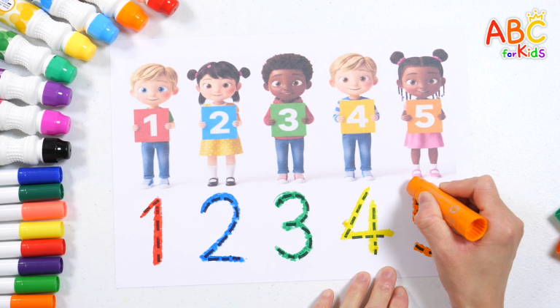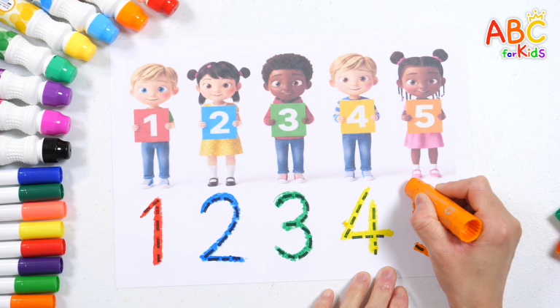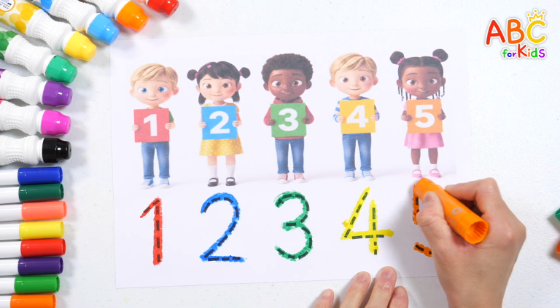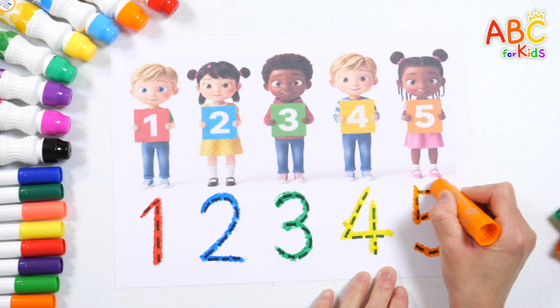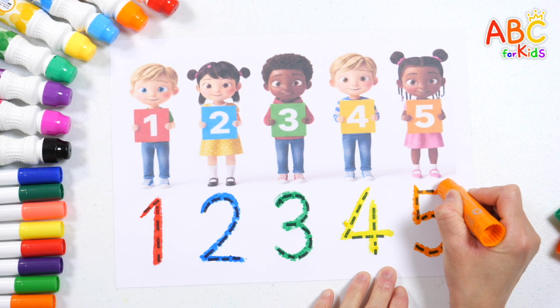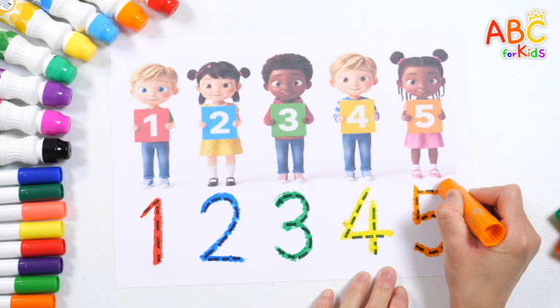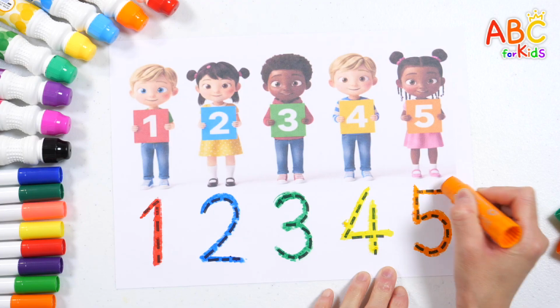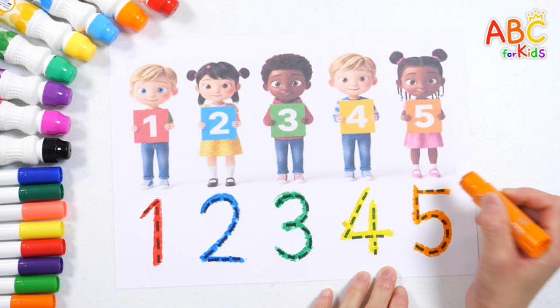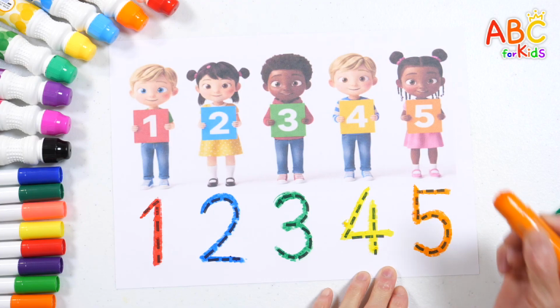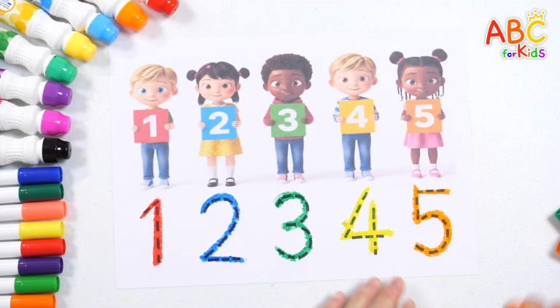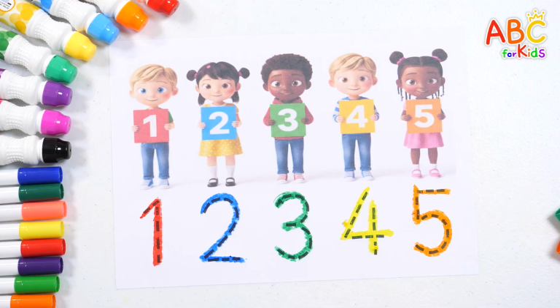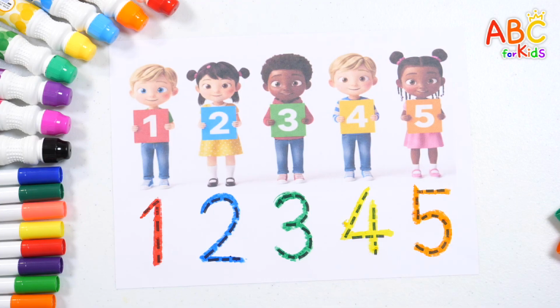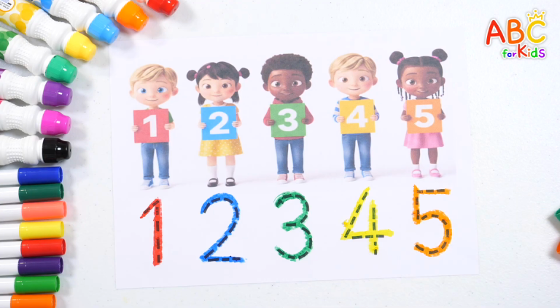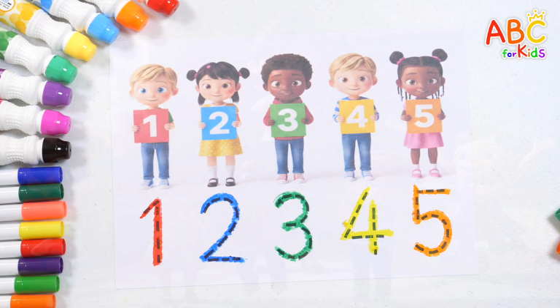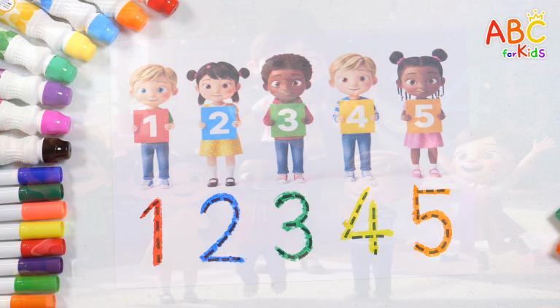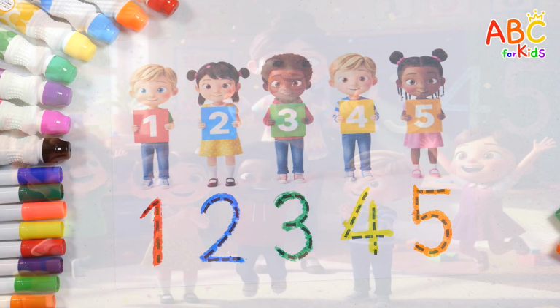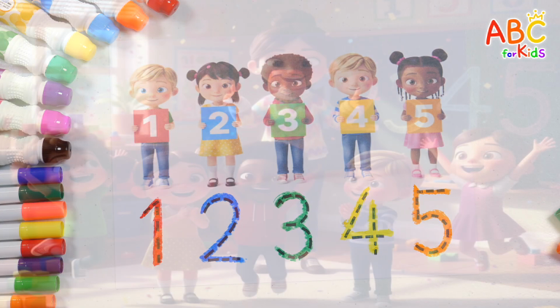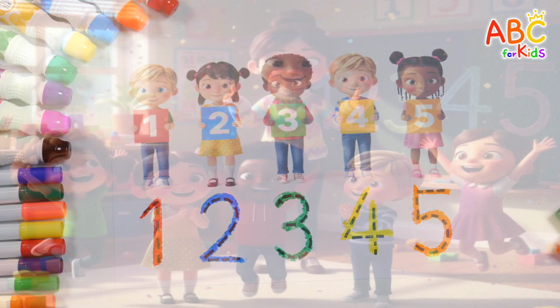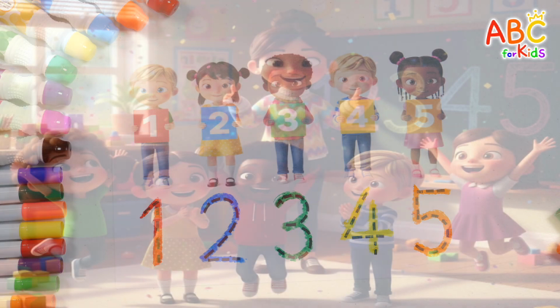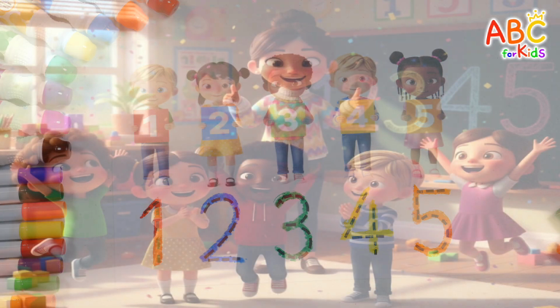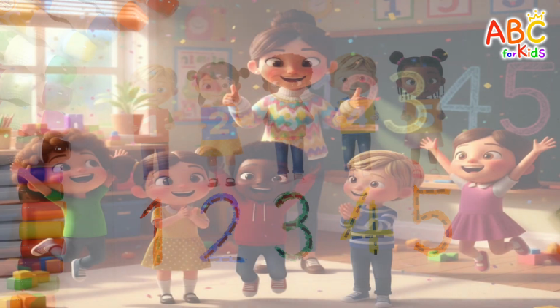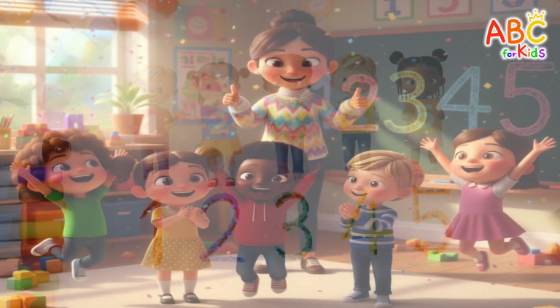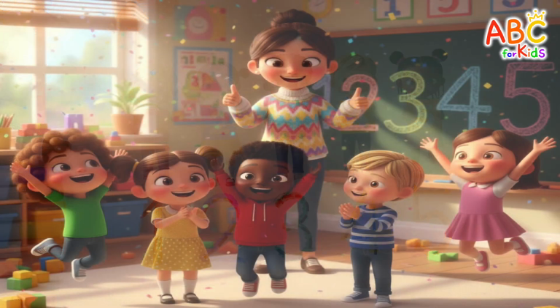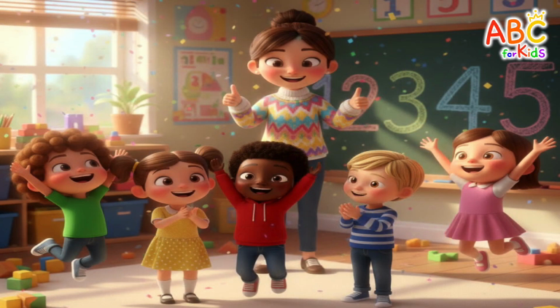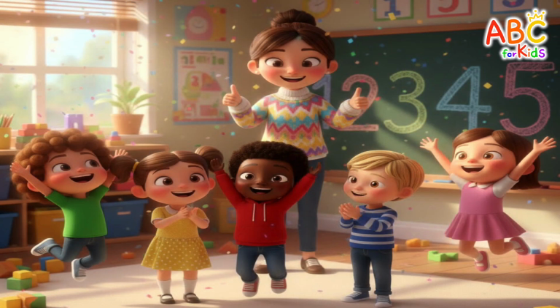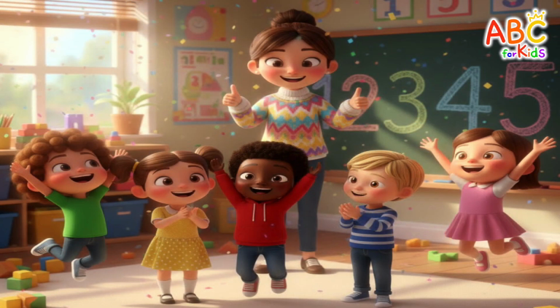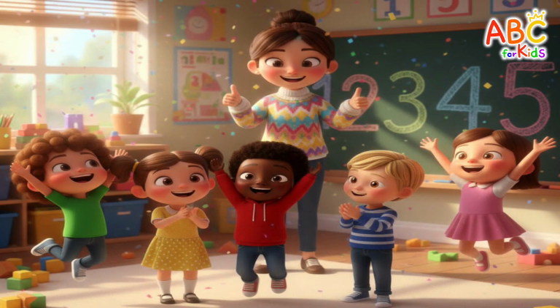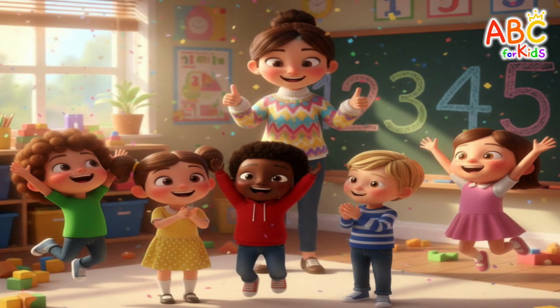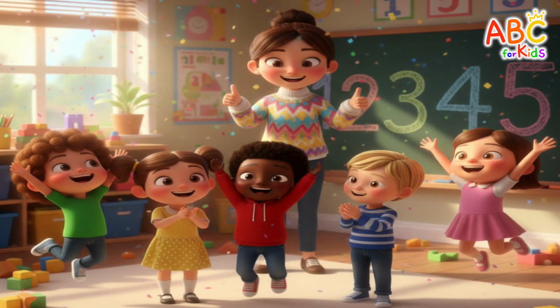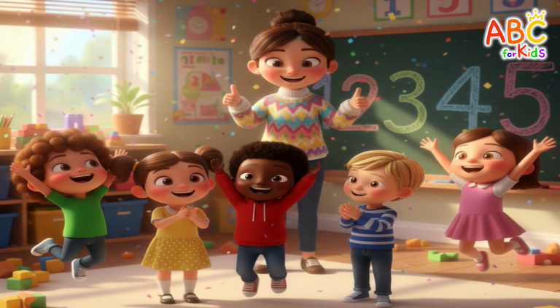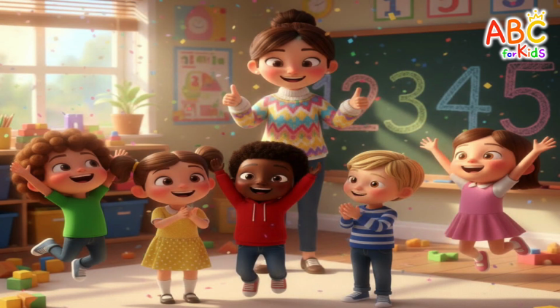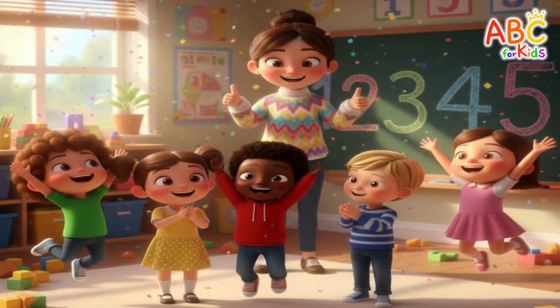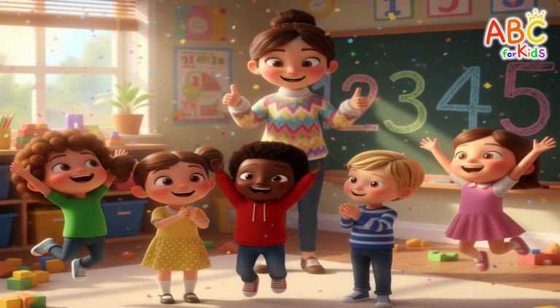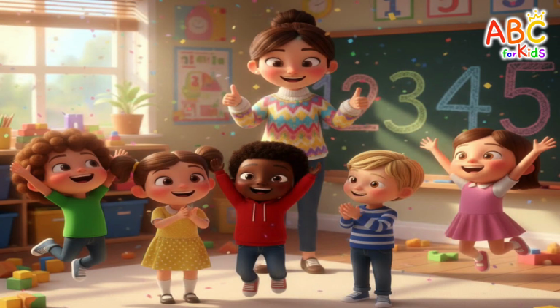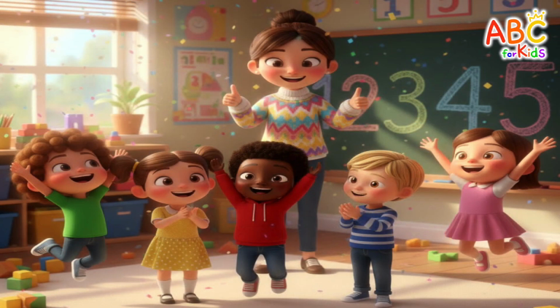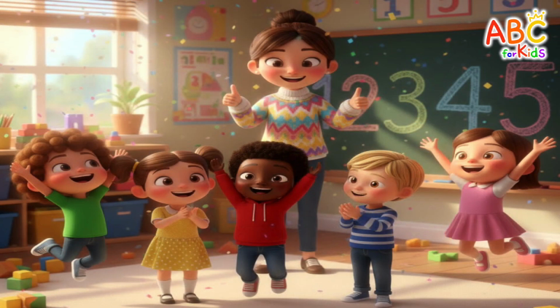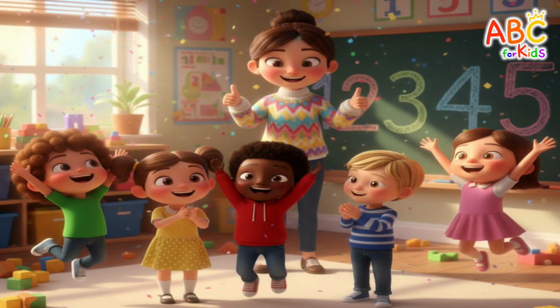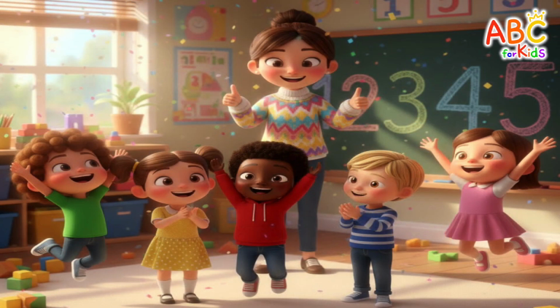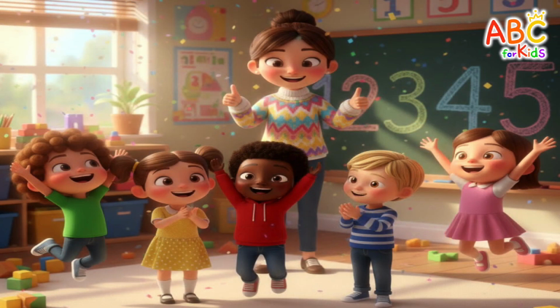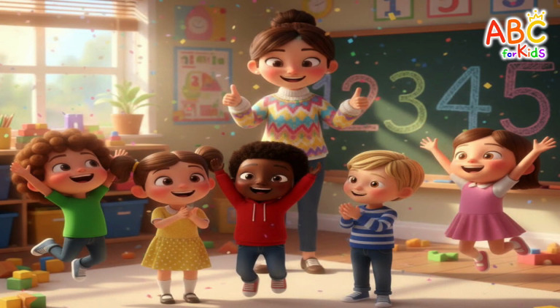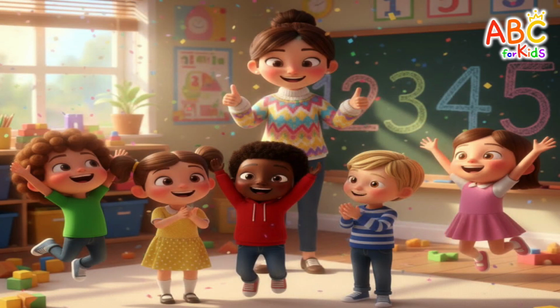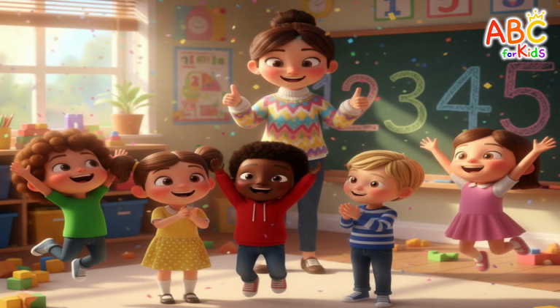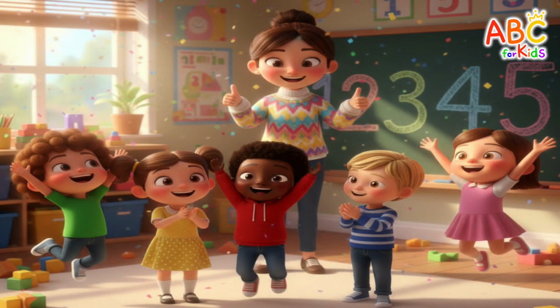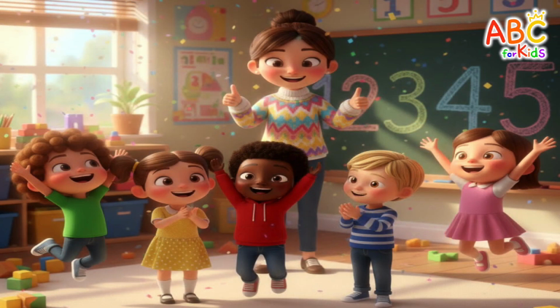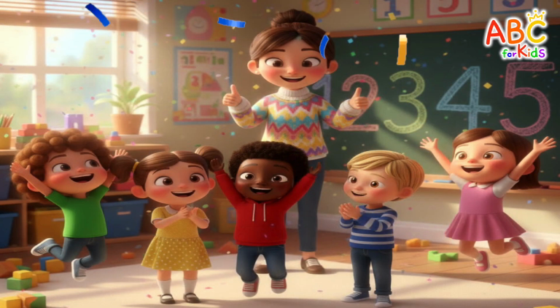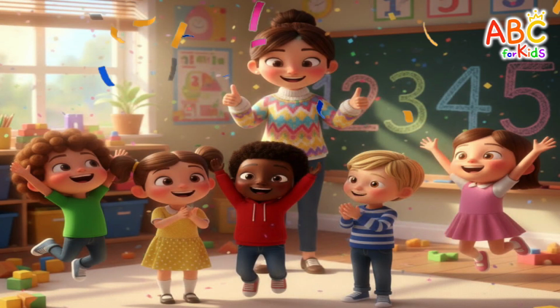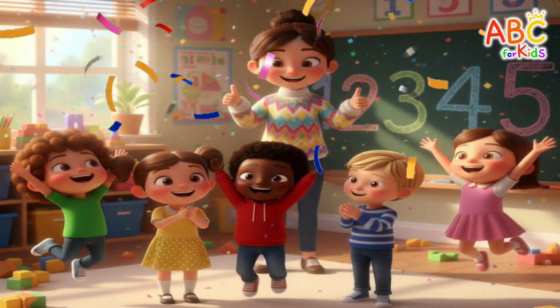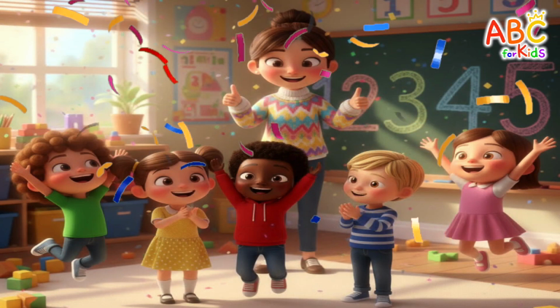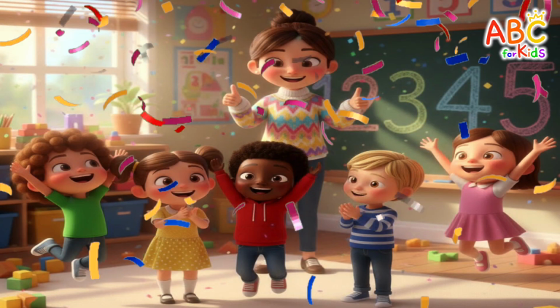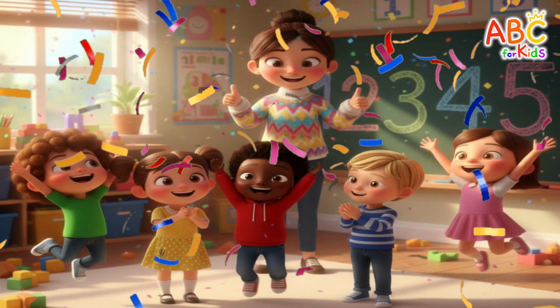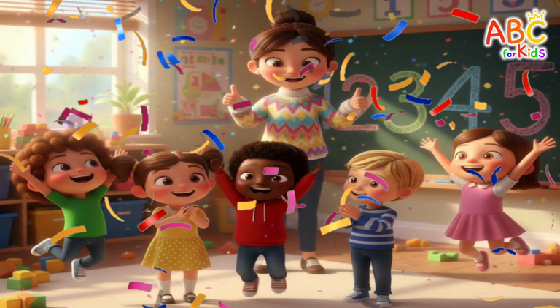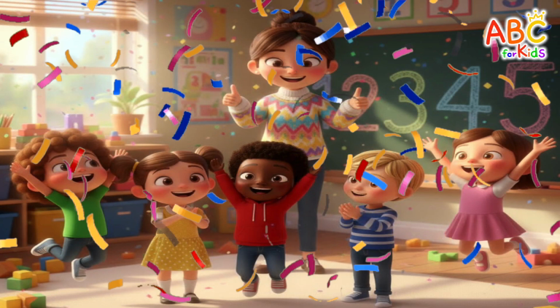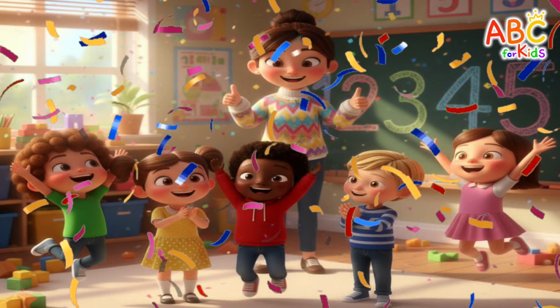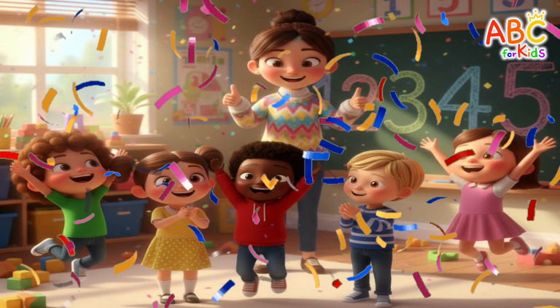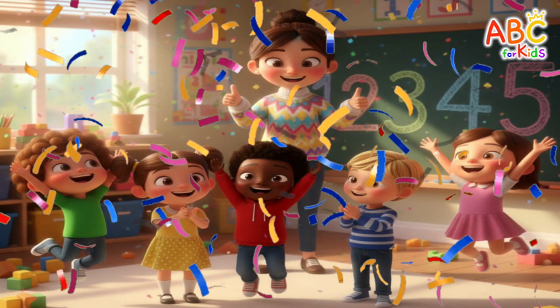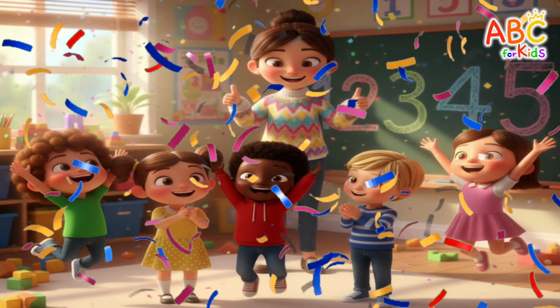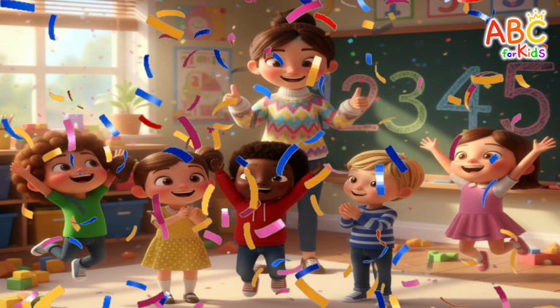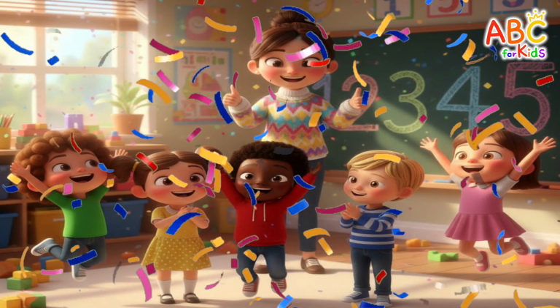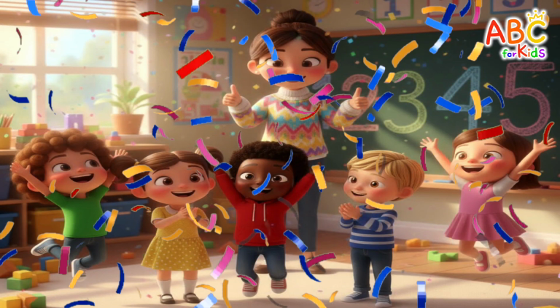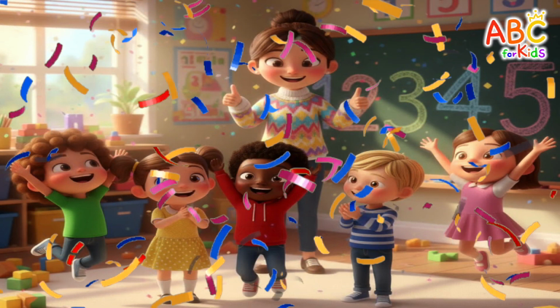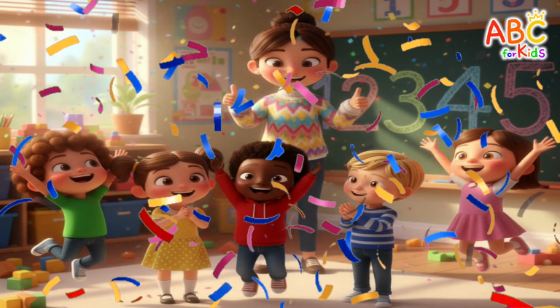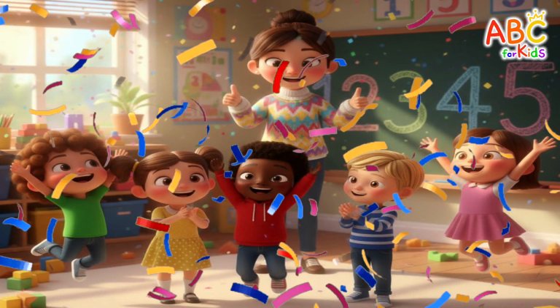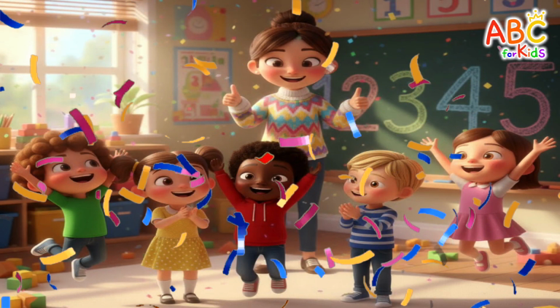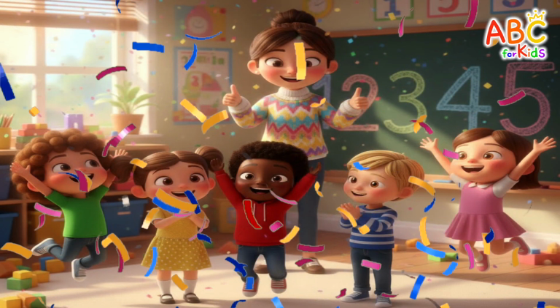Five. Wow! Everyone did such a great job. We'll be right back.